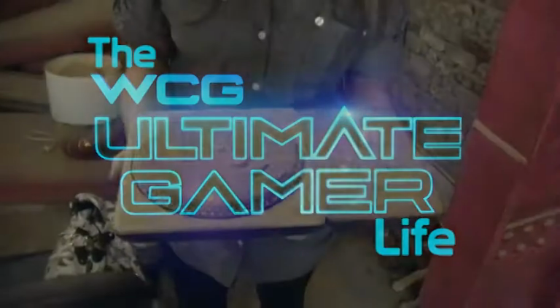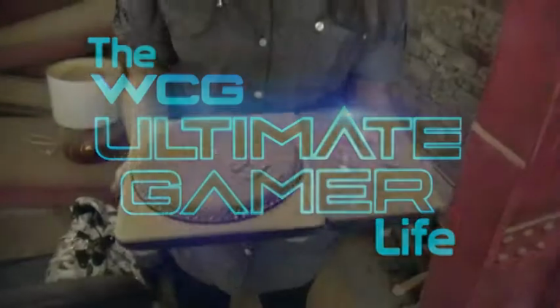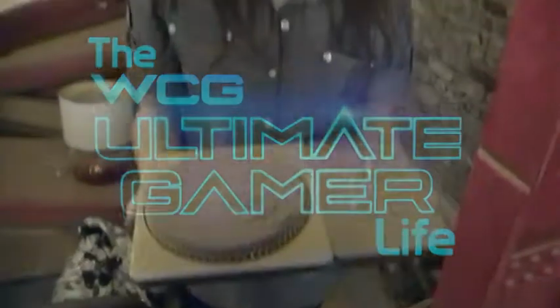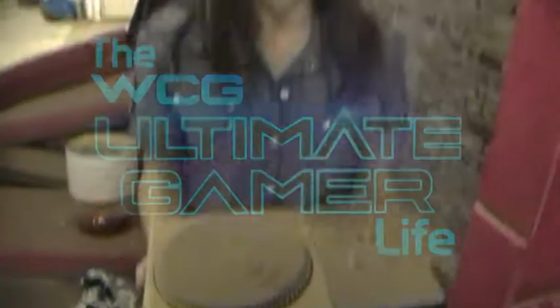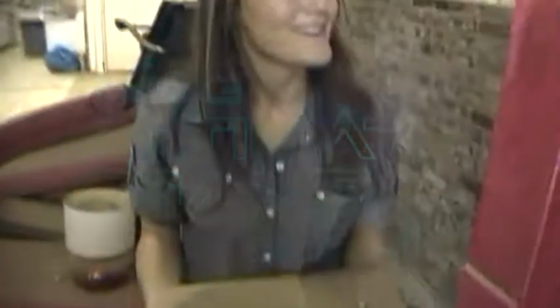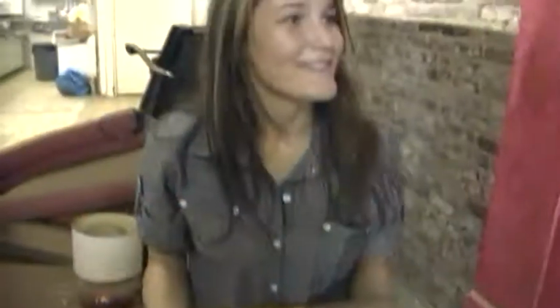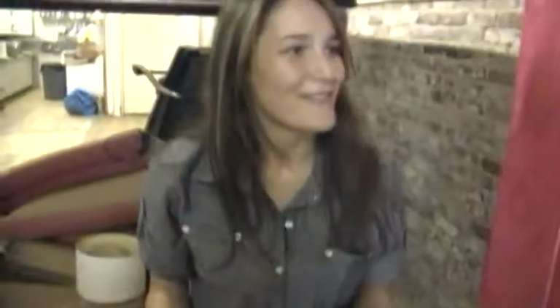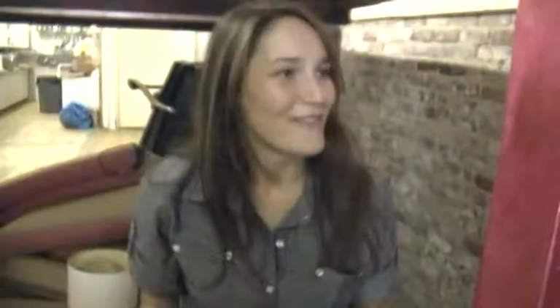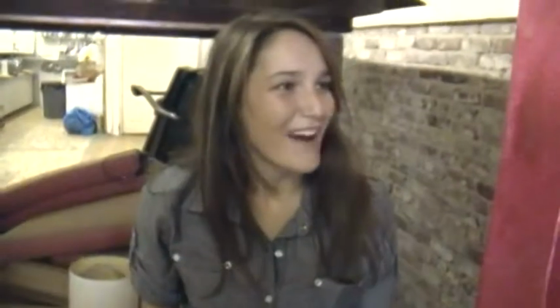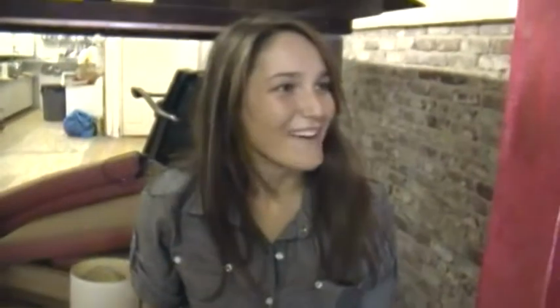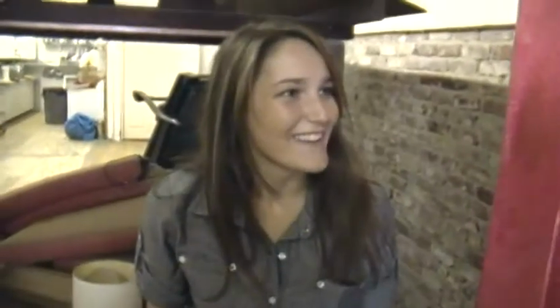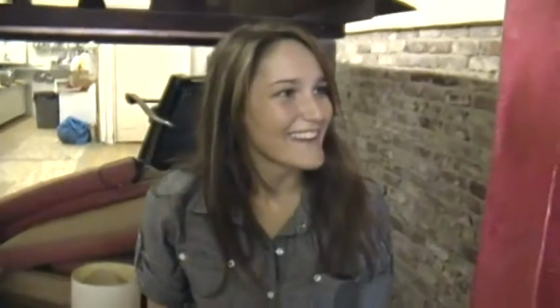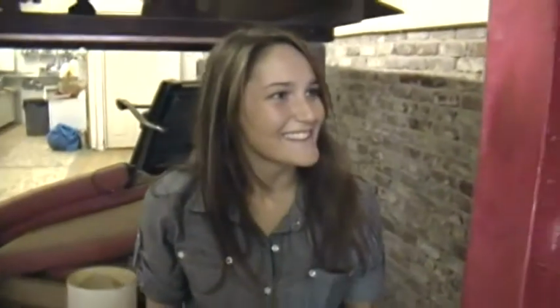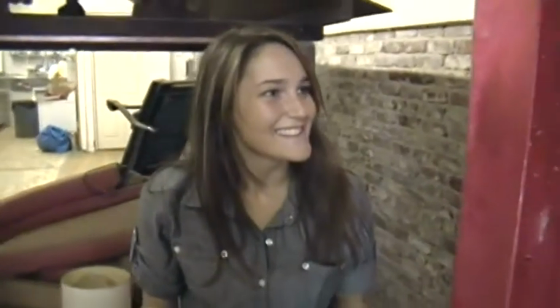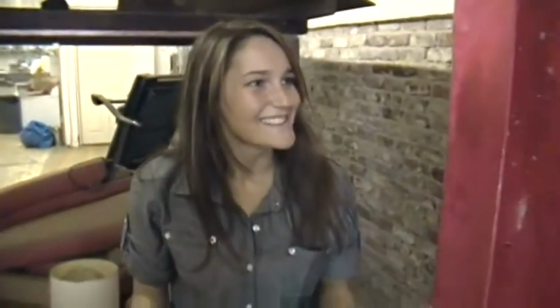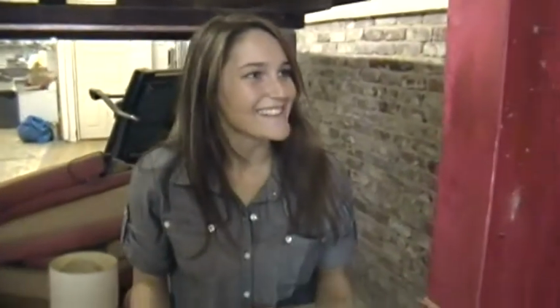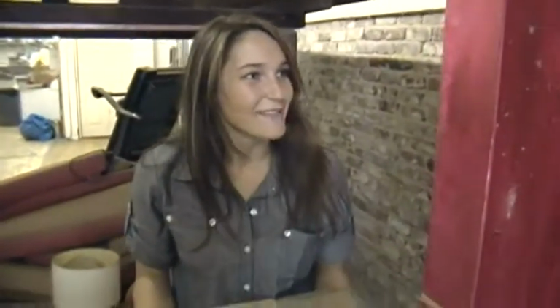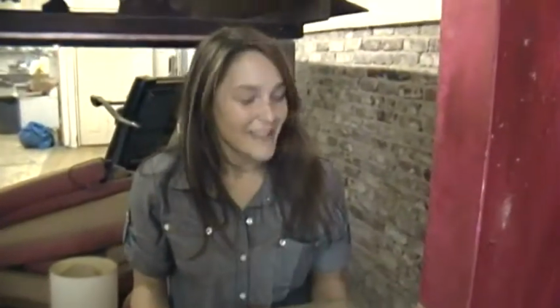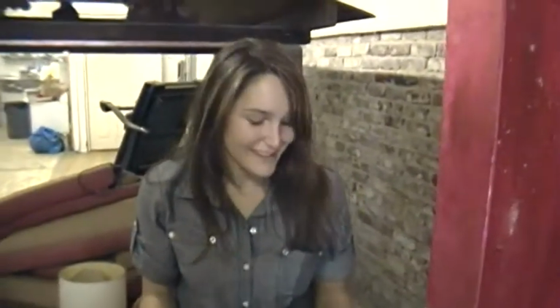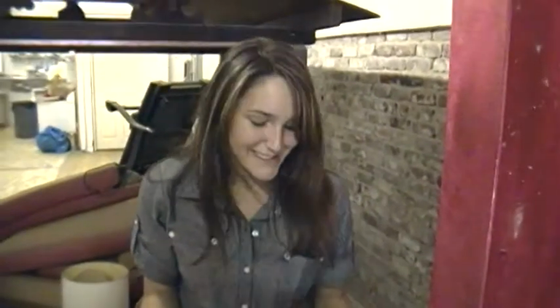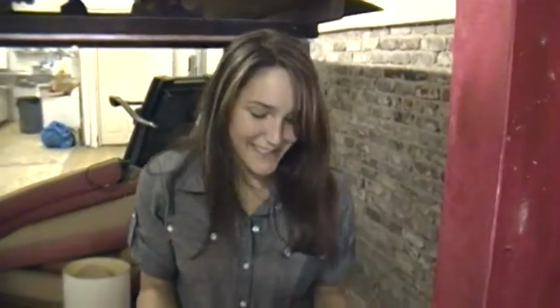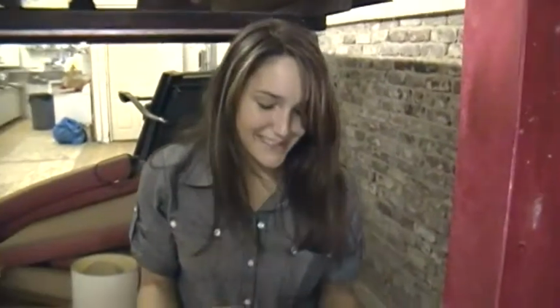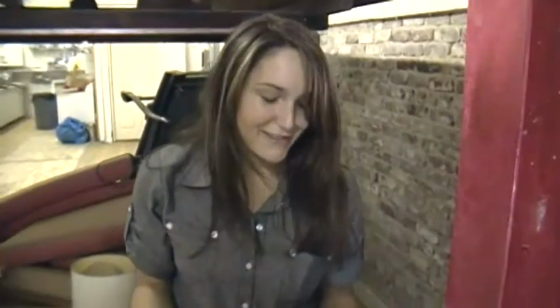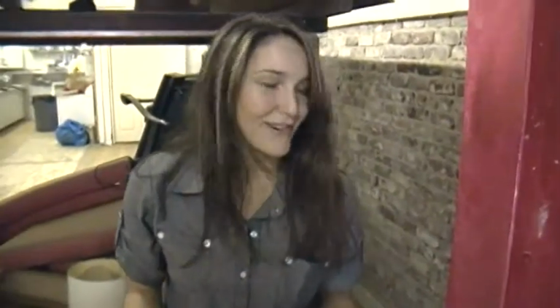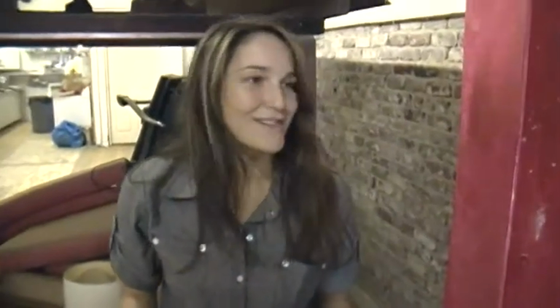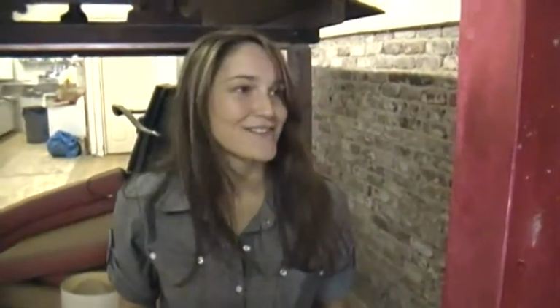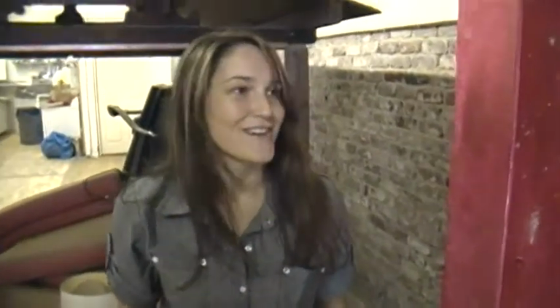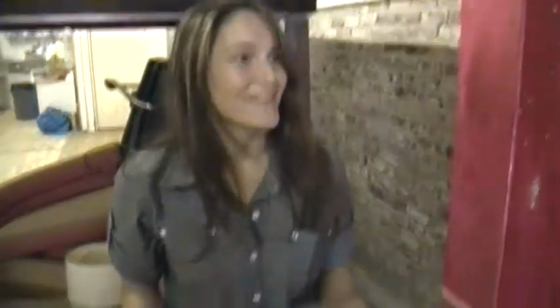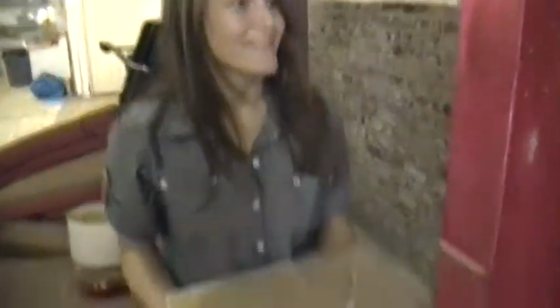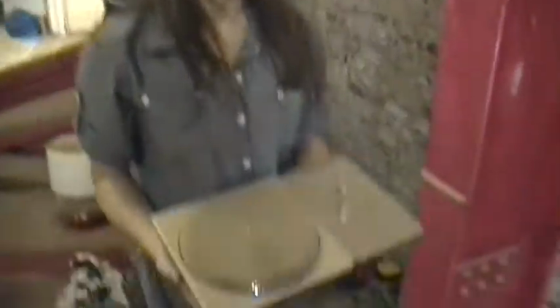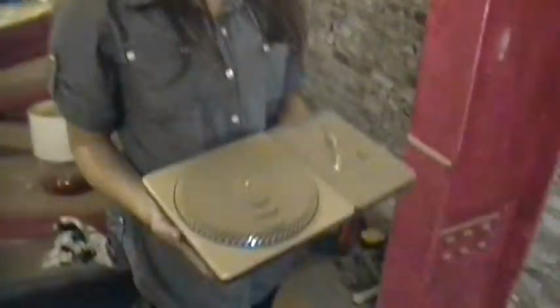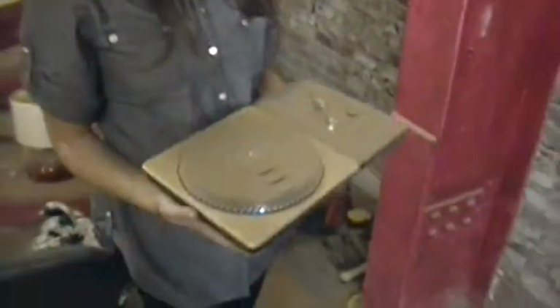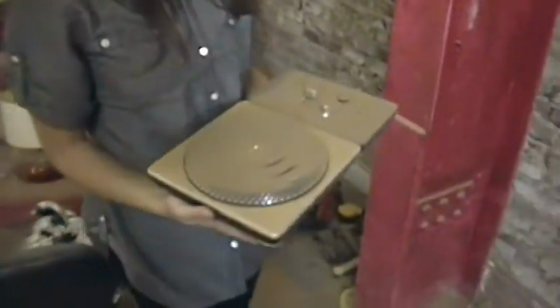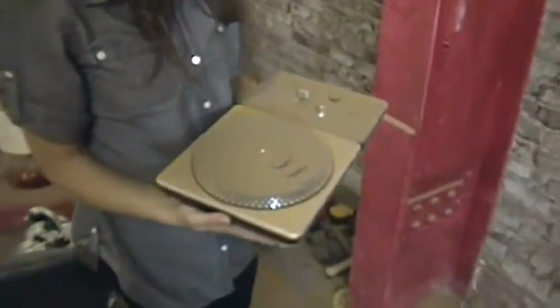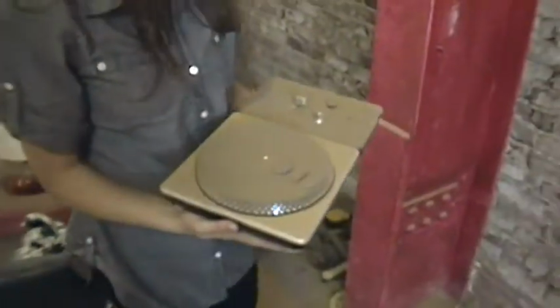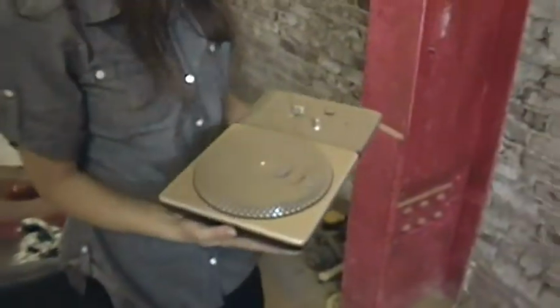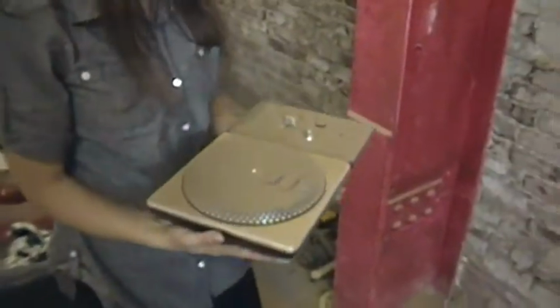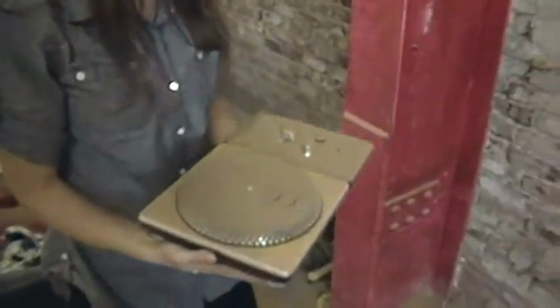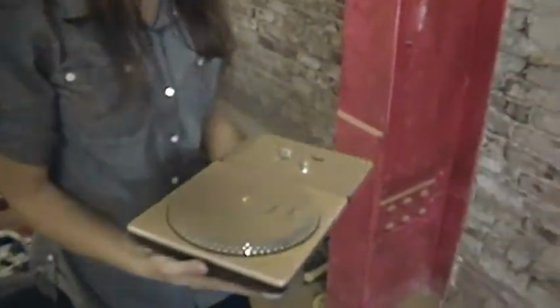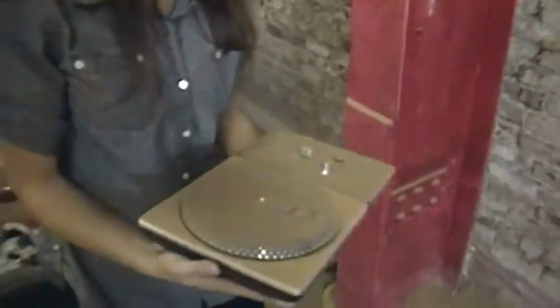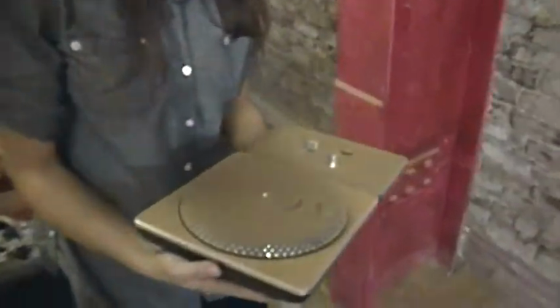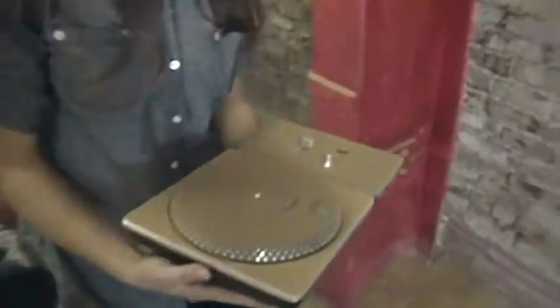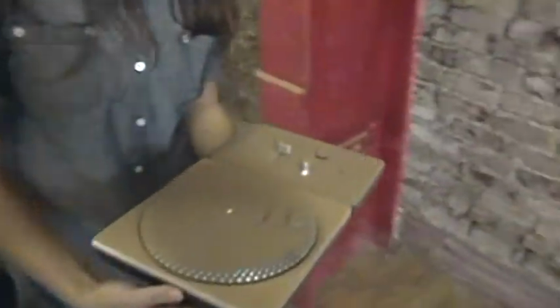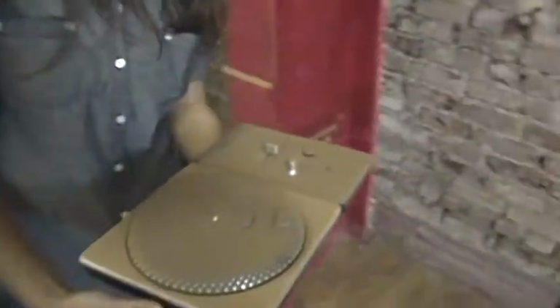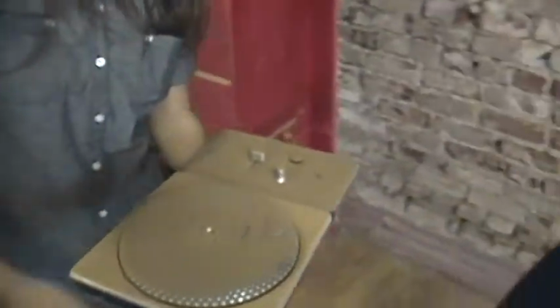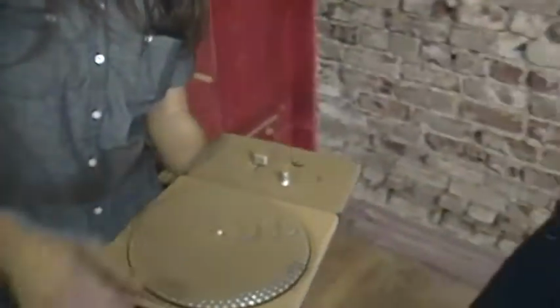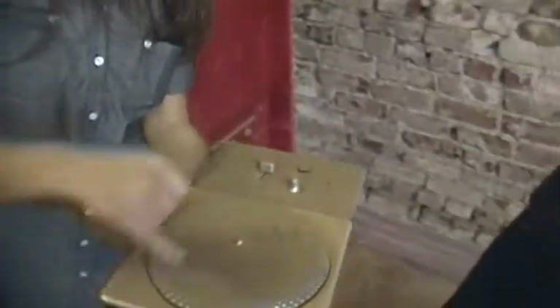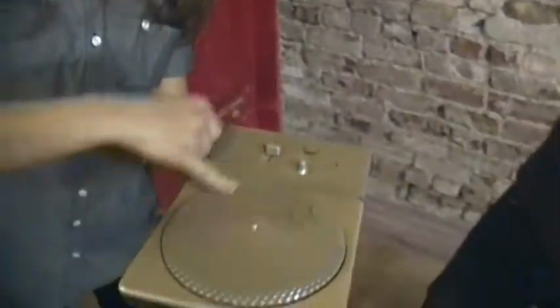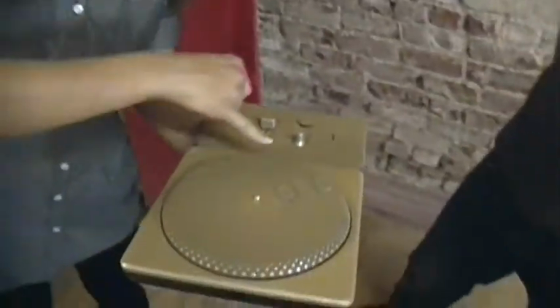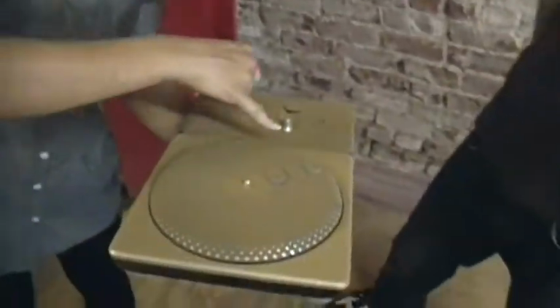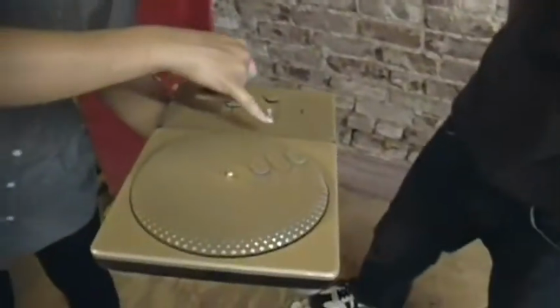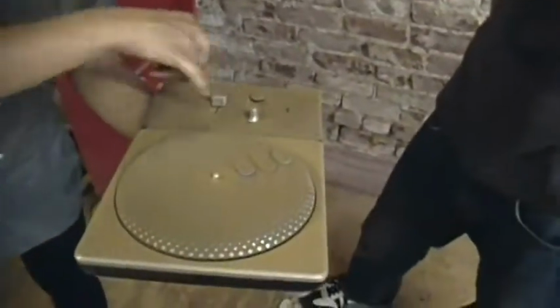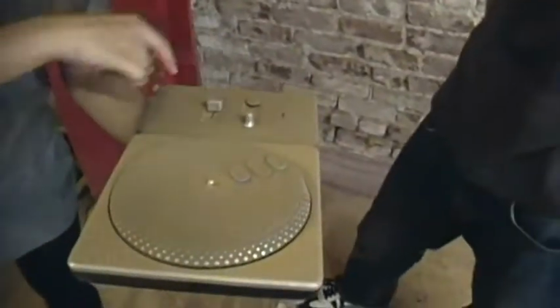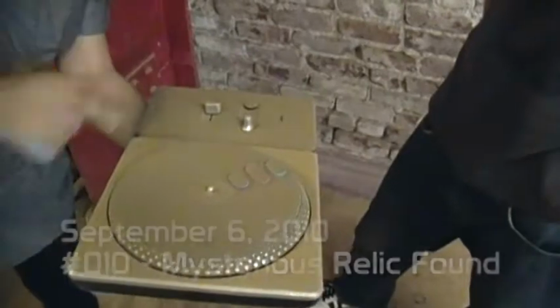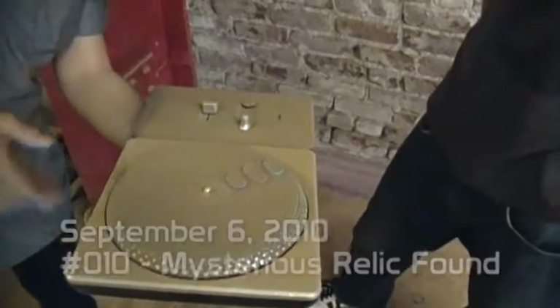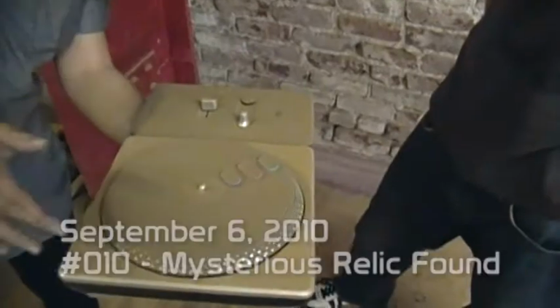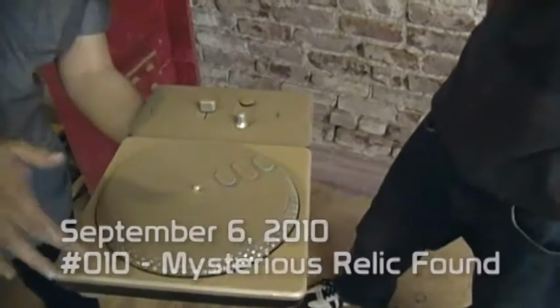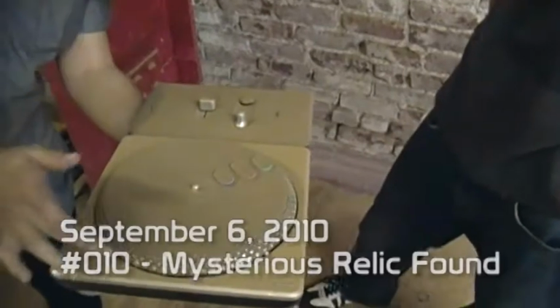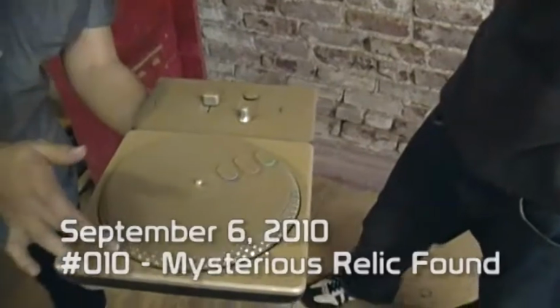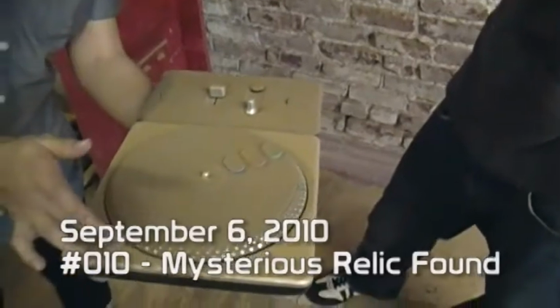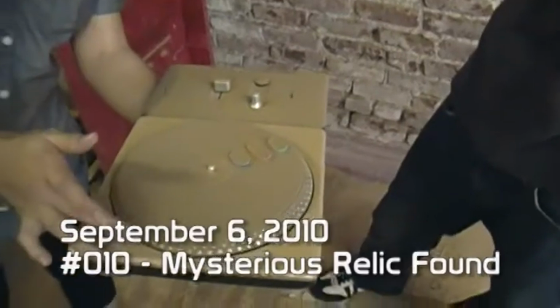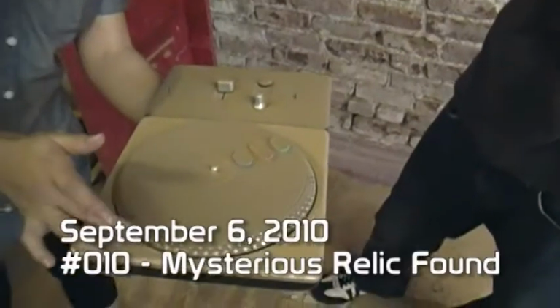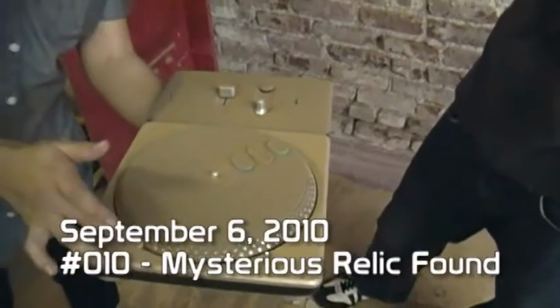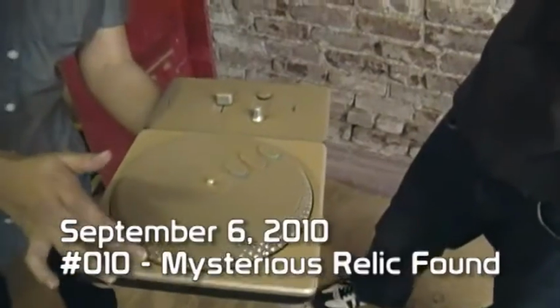I can't believe we found this. I'm taking this to Antique Roadshow. Oh snap. This is a 1972 turntable.